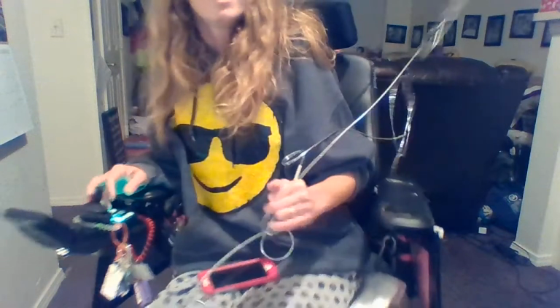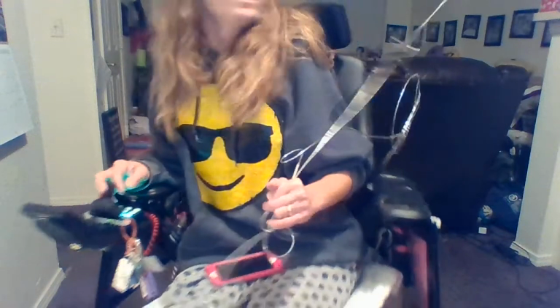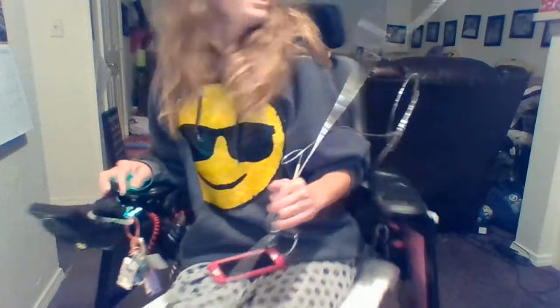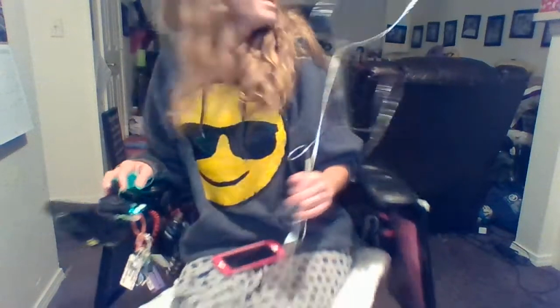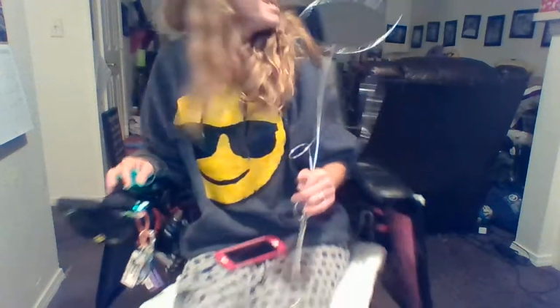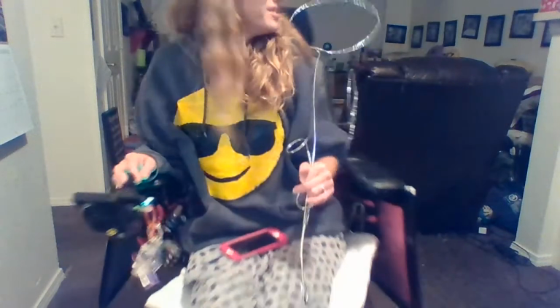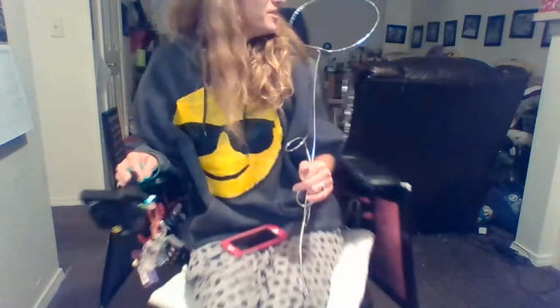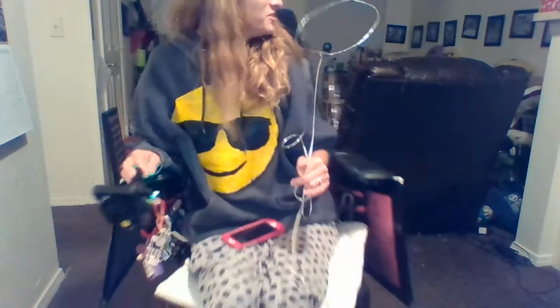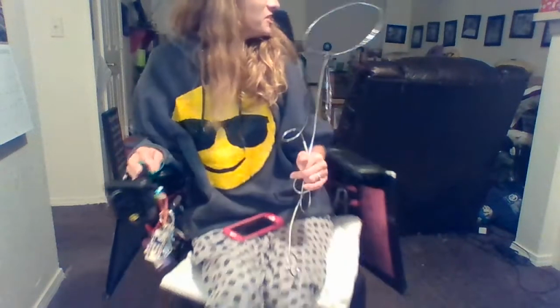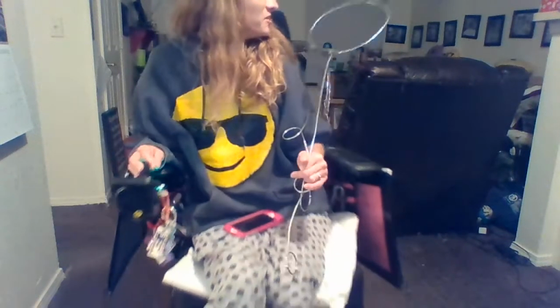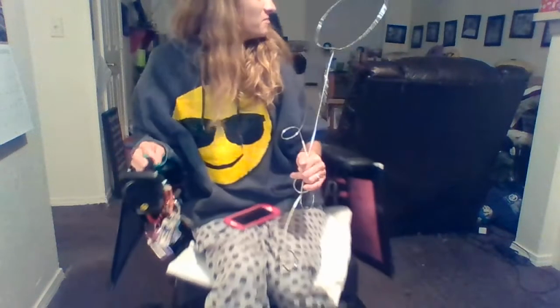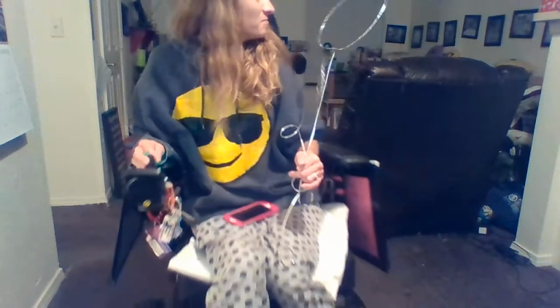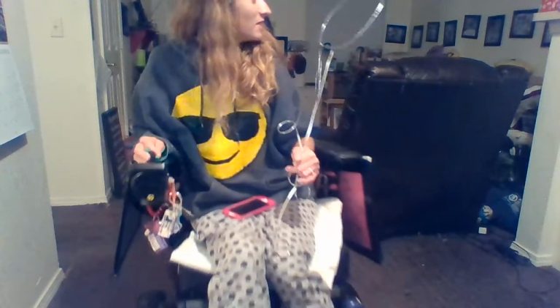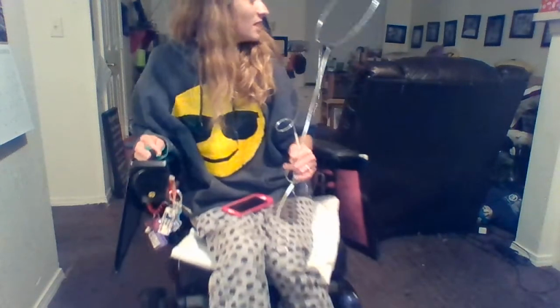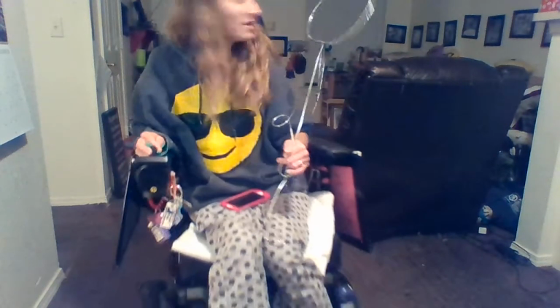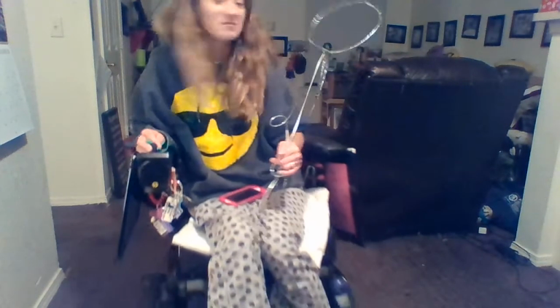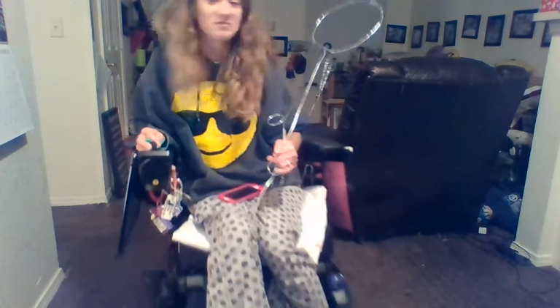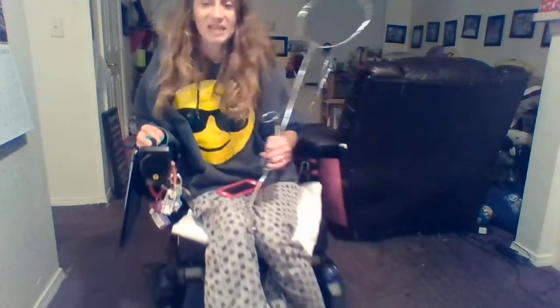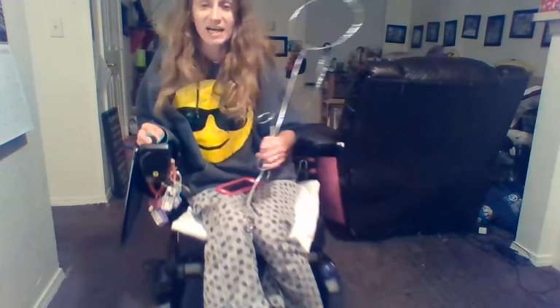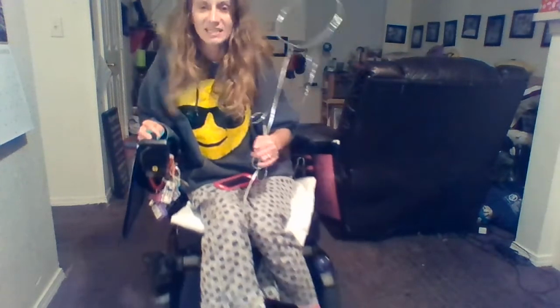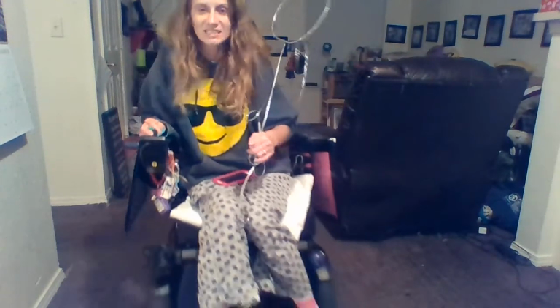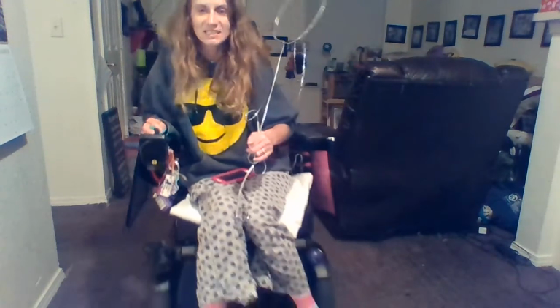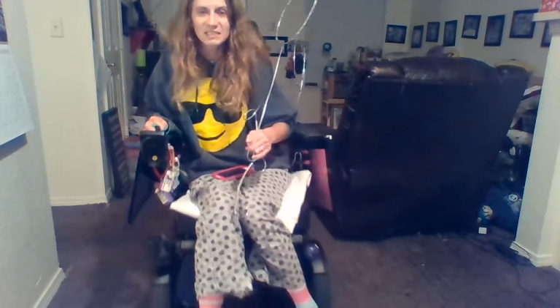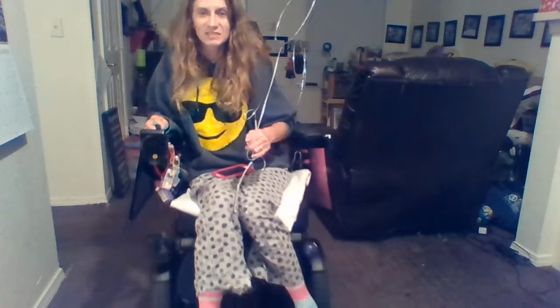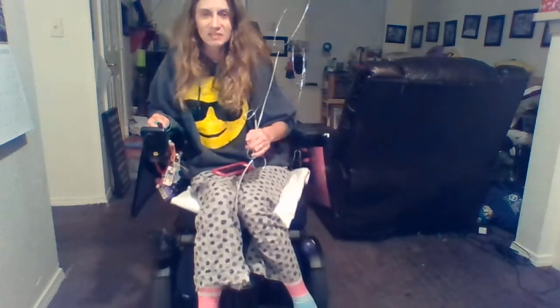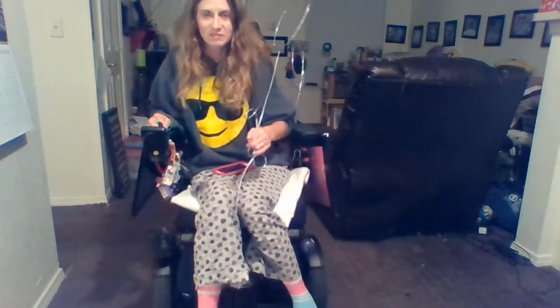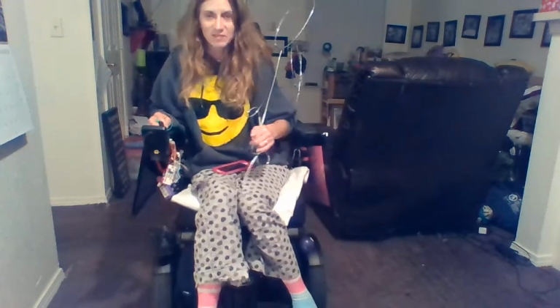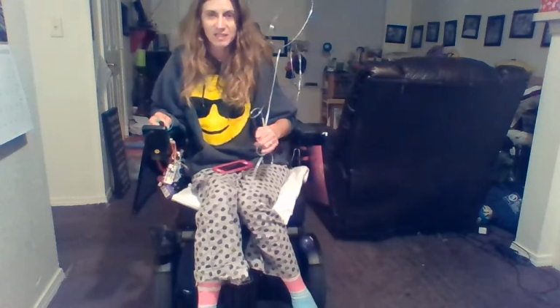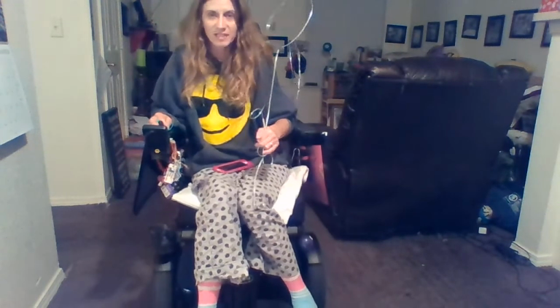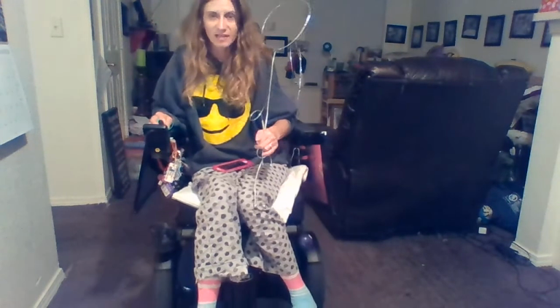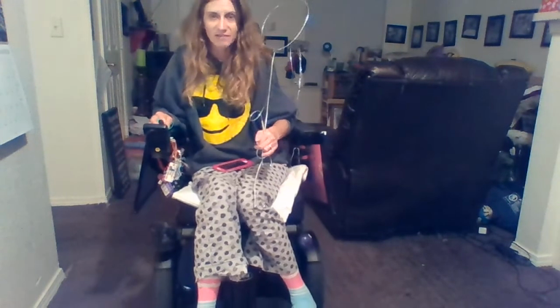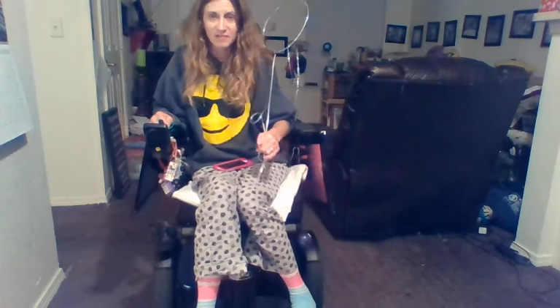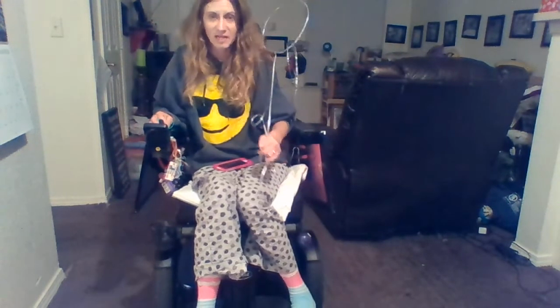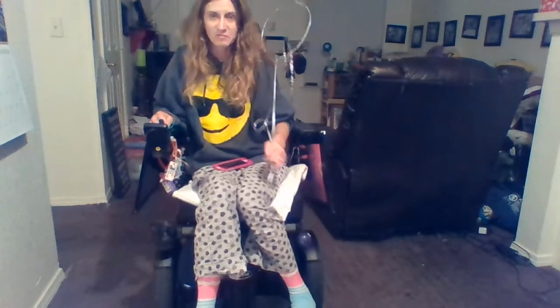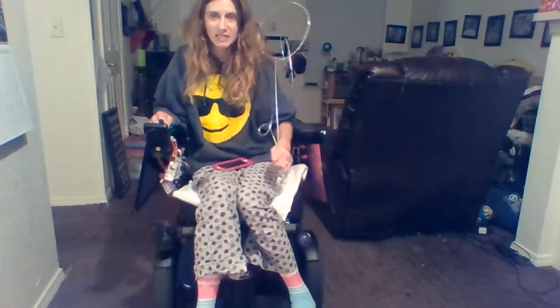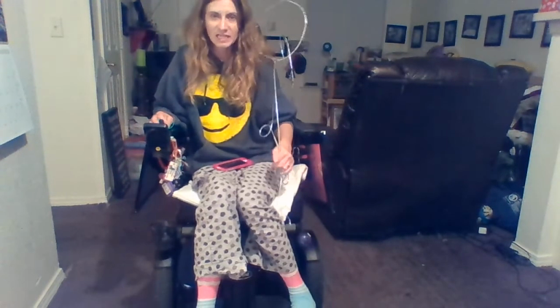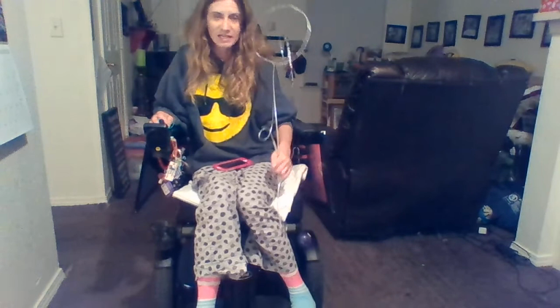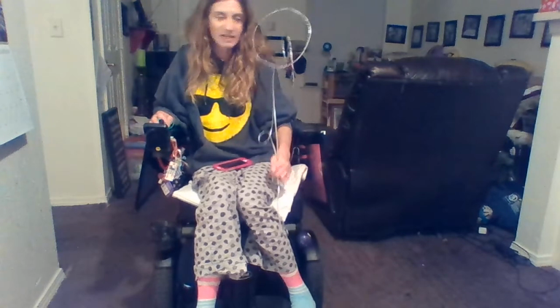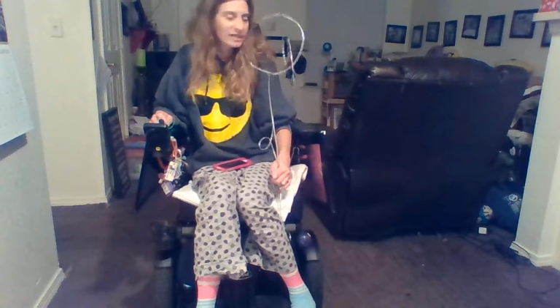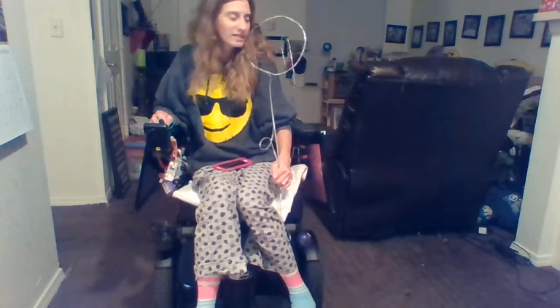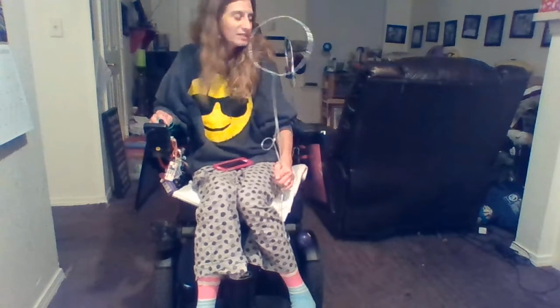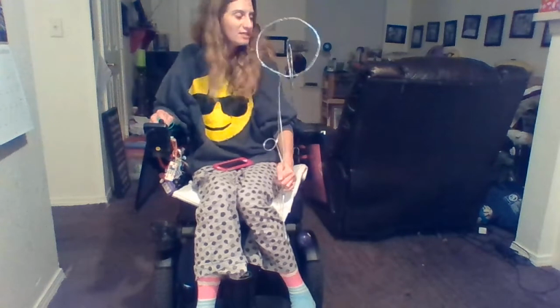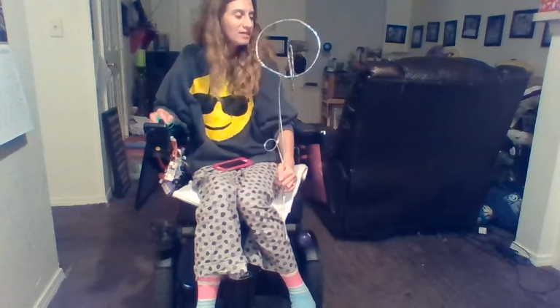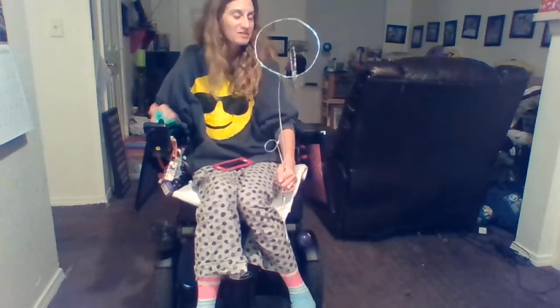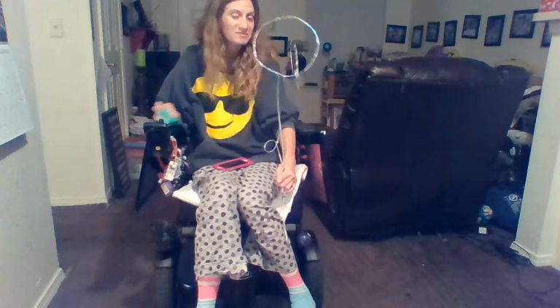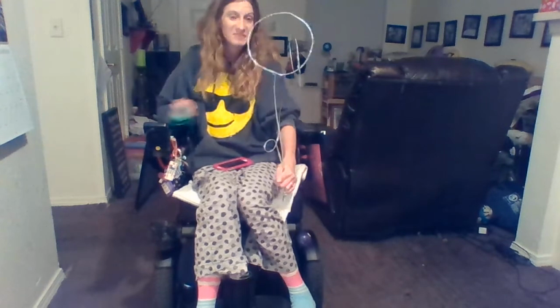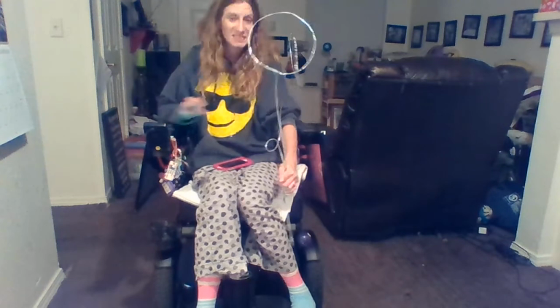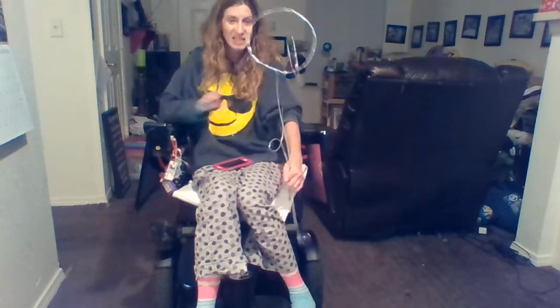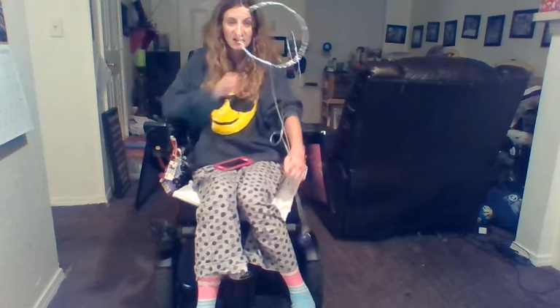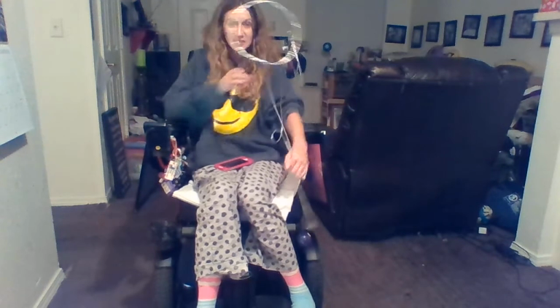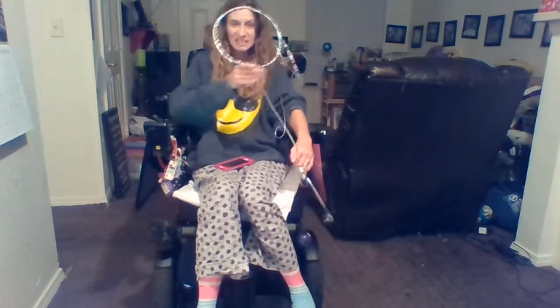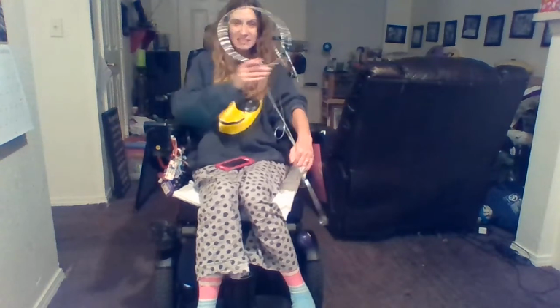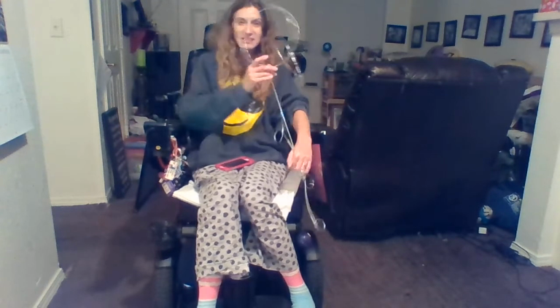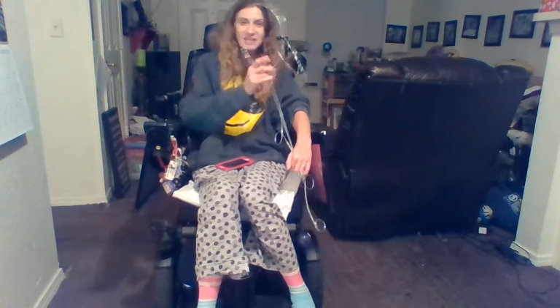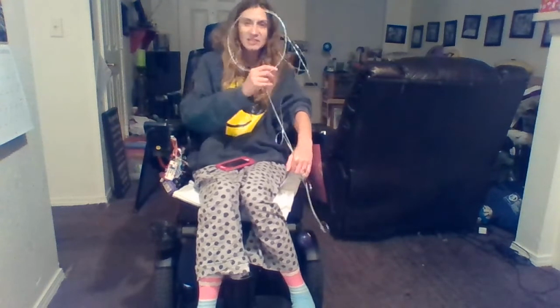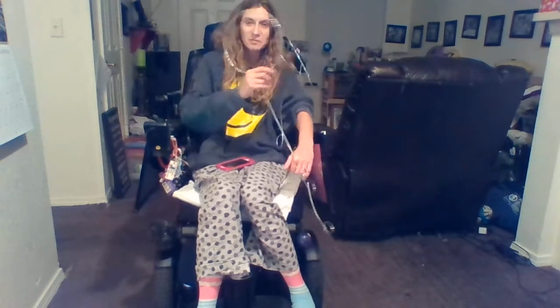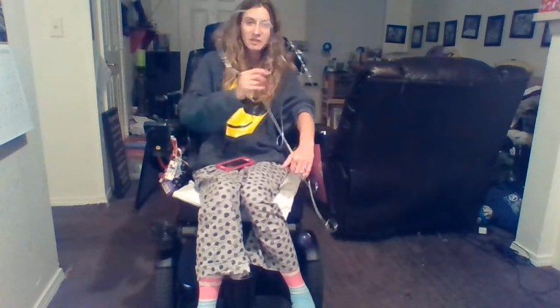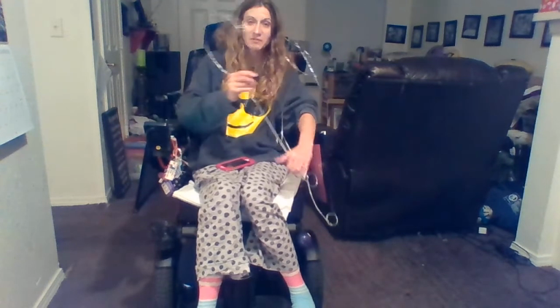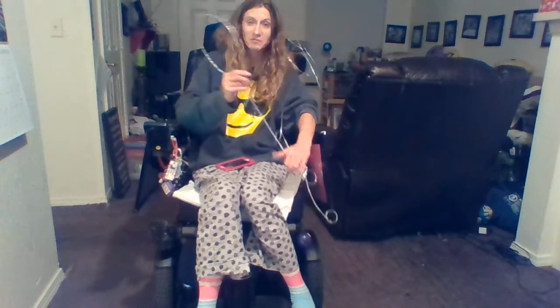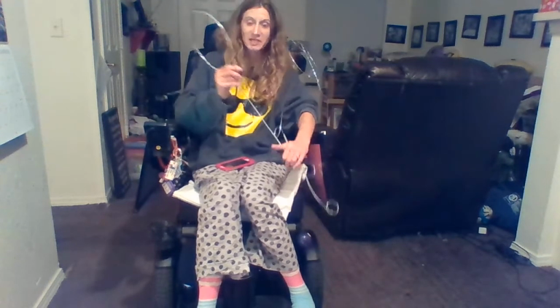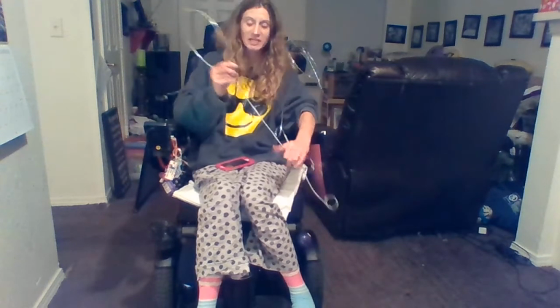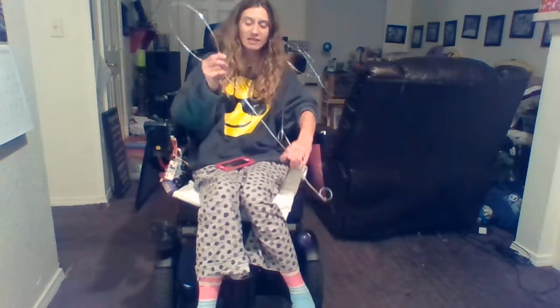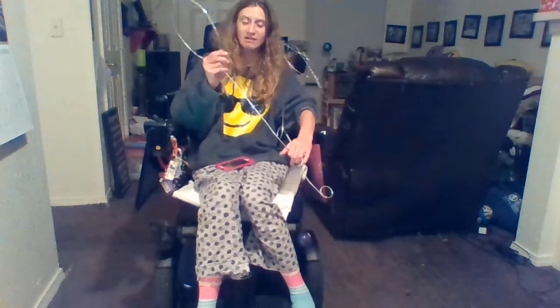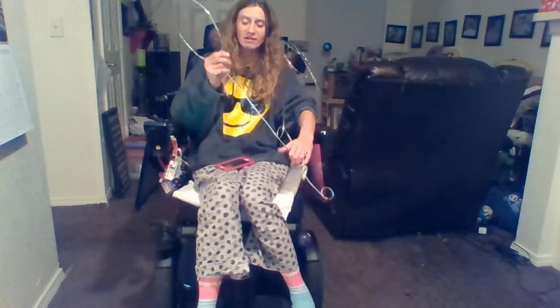Hey YouTube! I just felt like rambling and showing you guys what I'm working on.